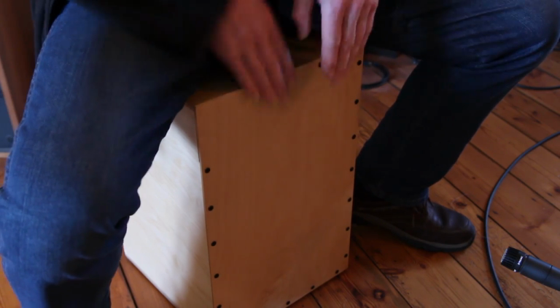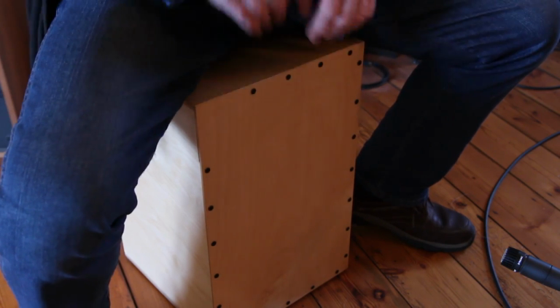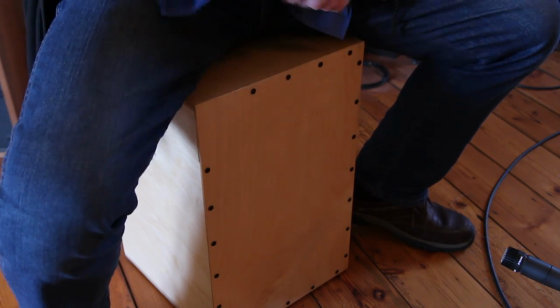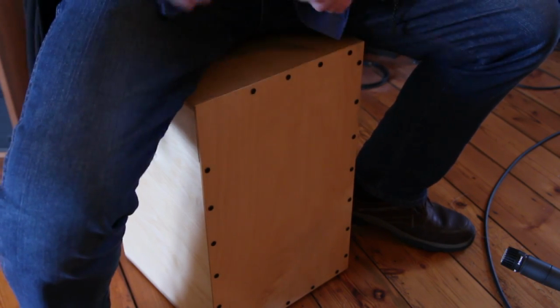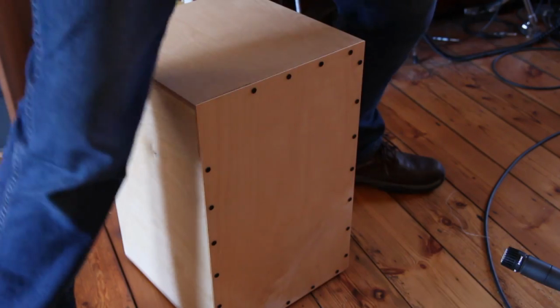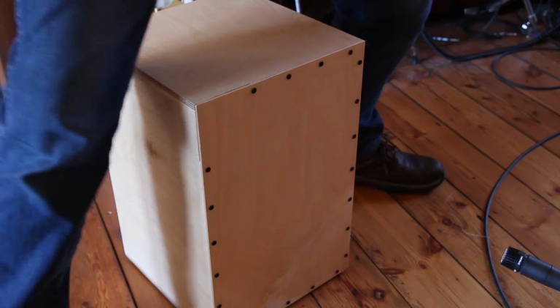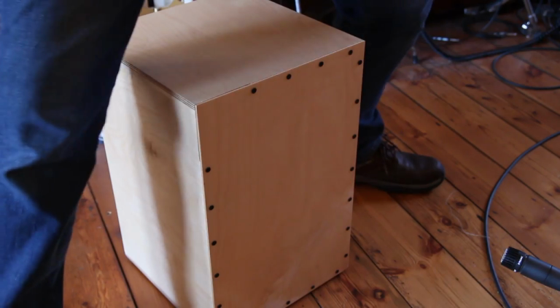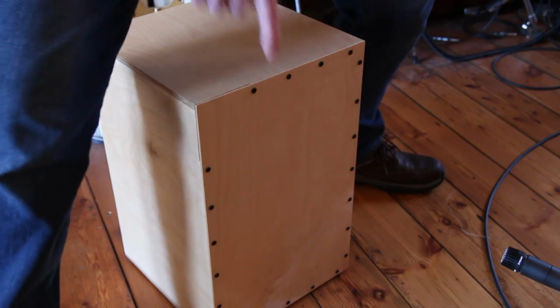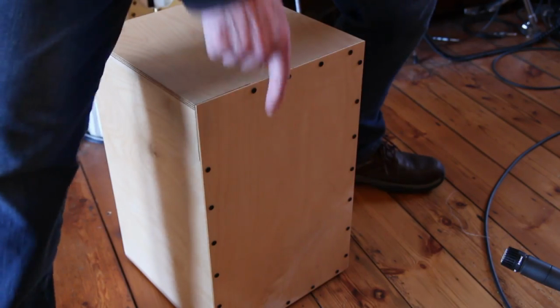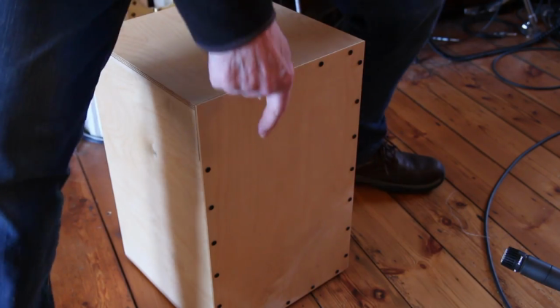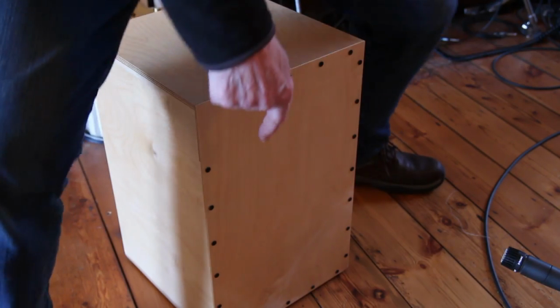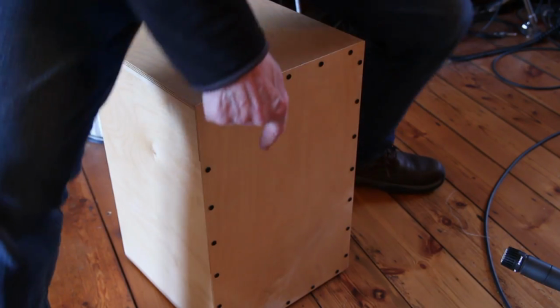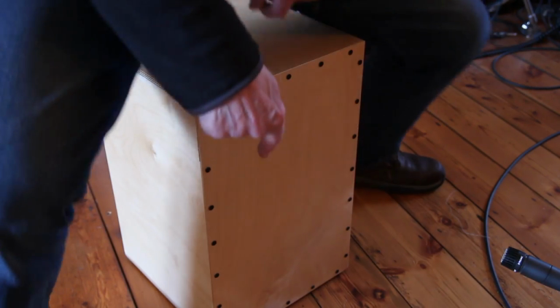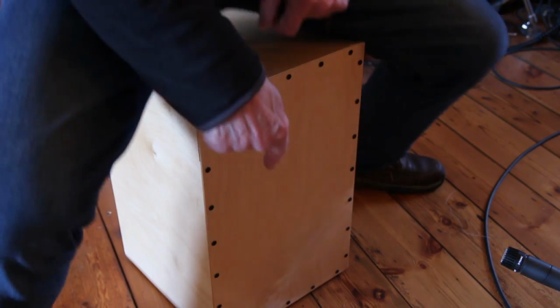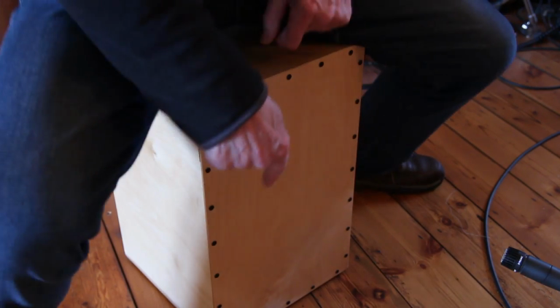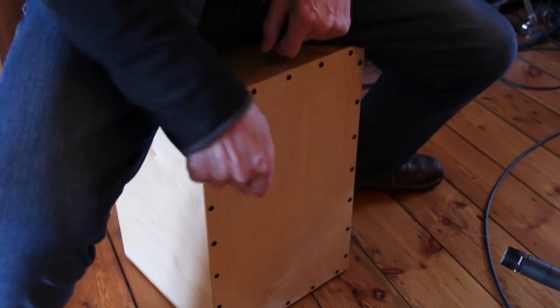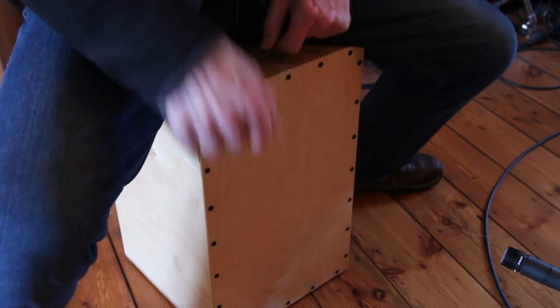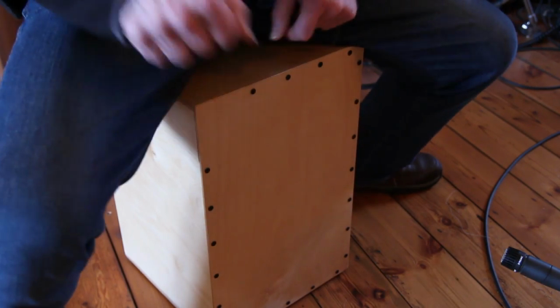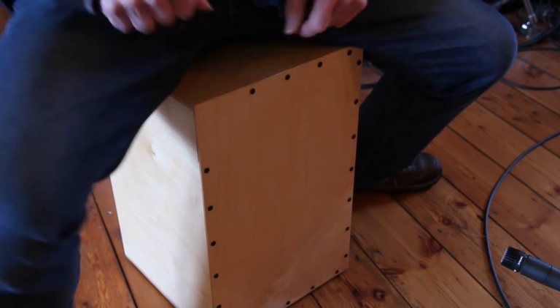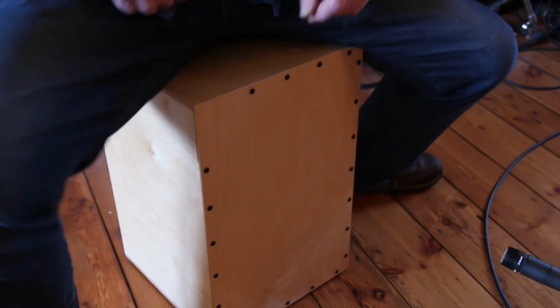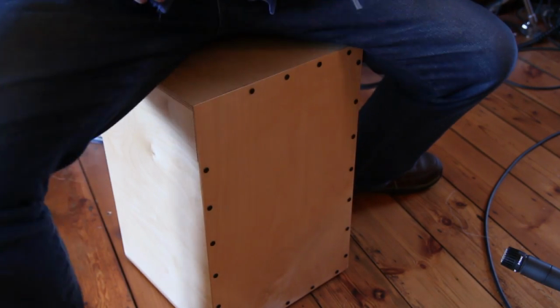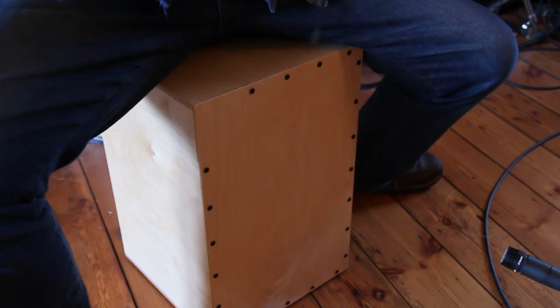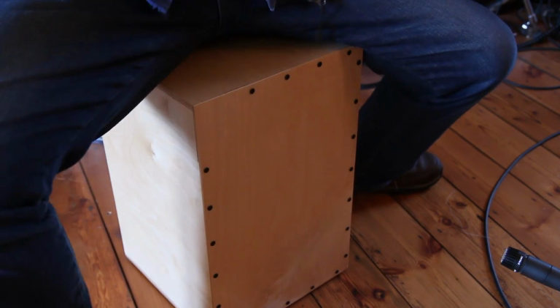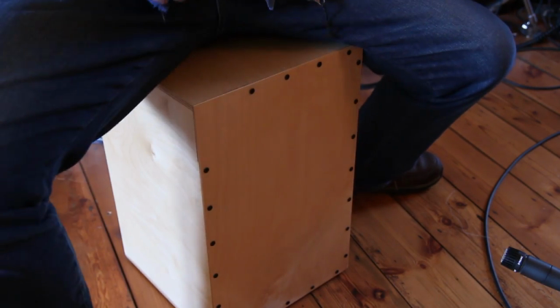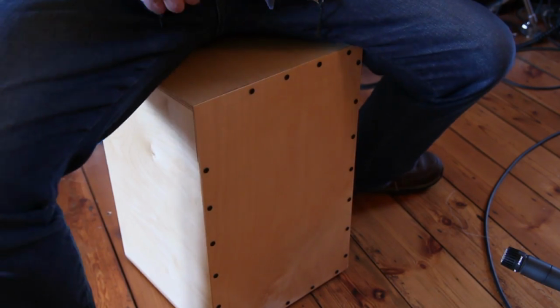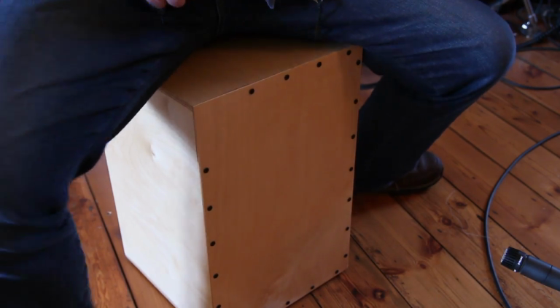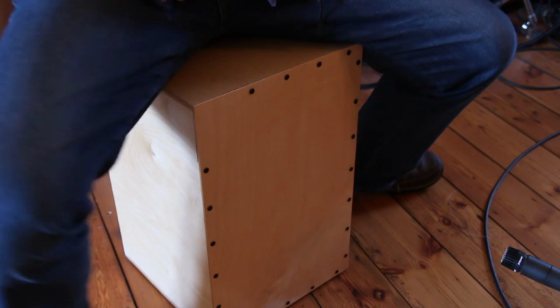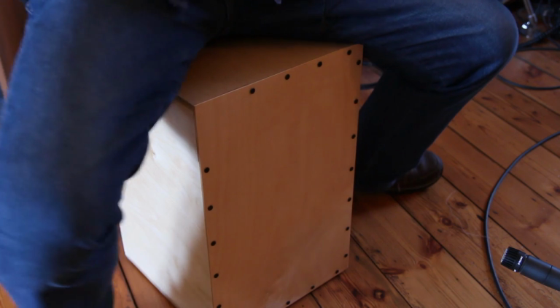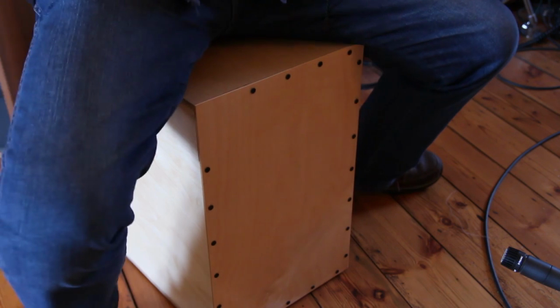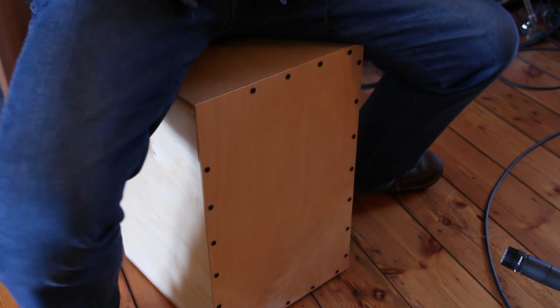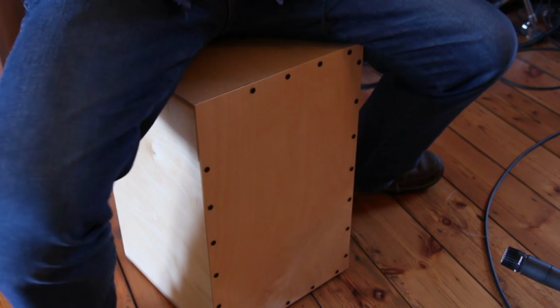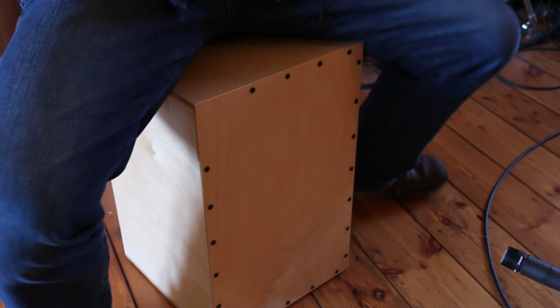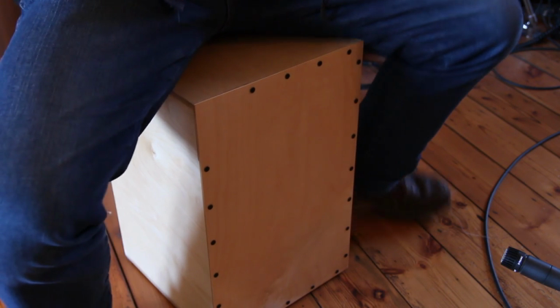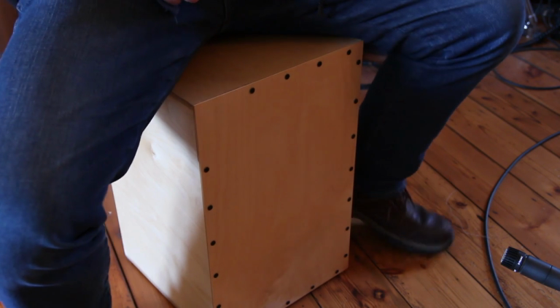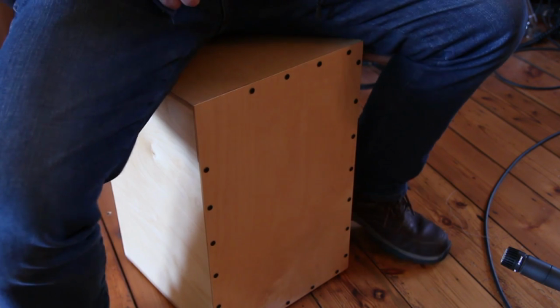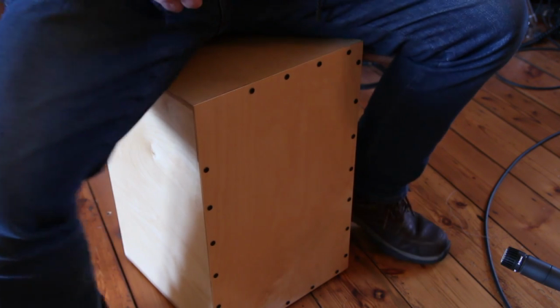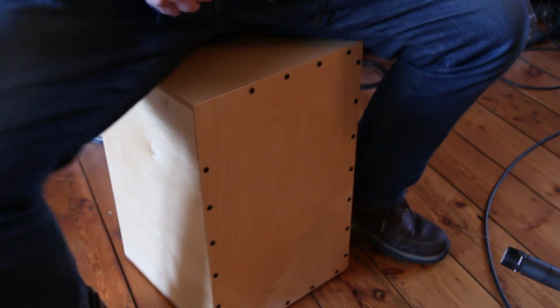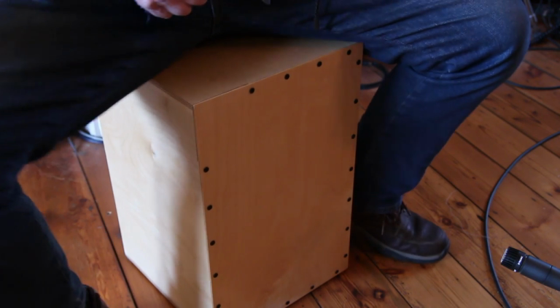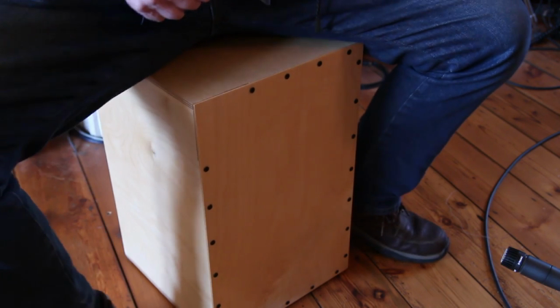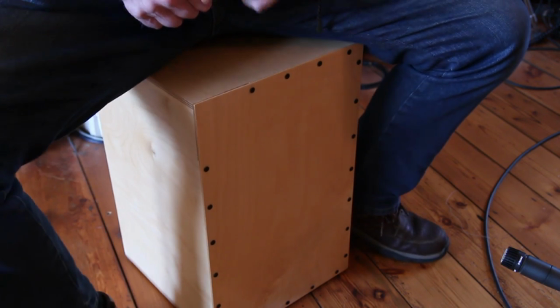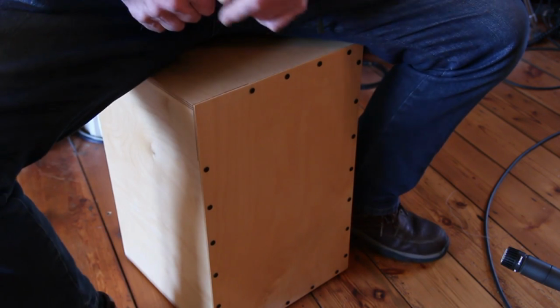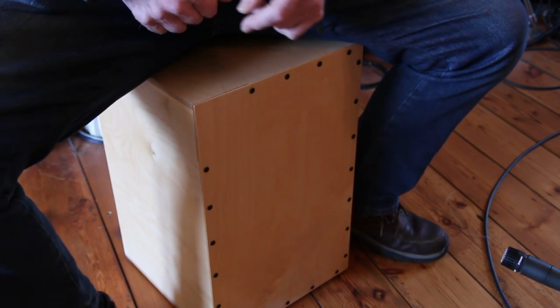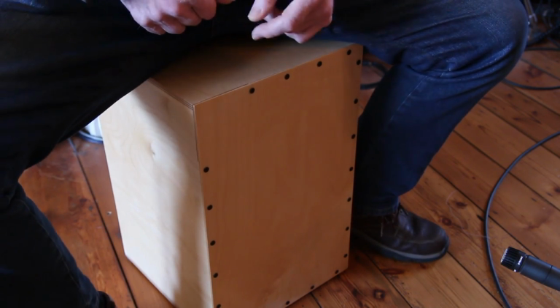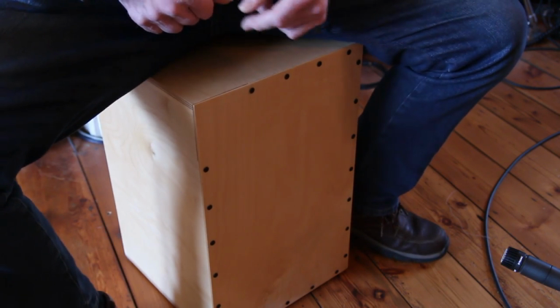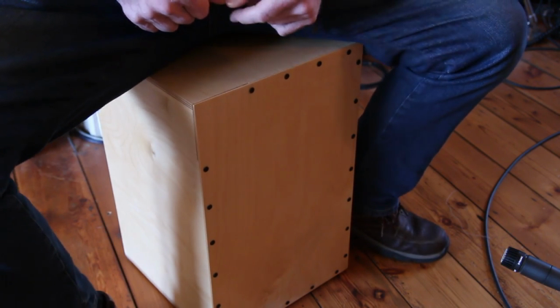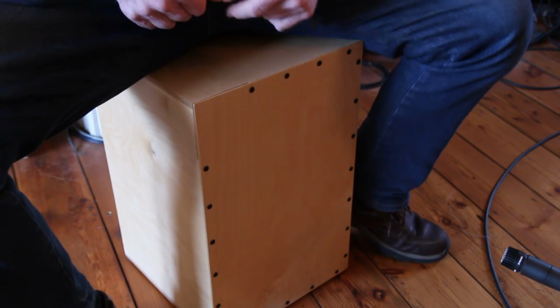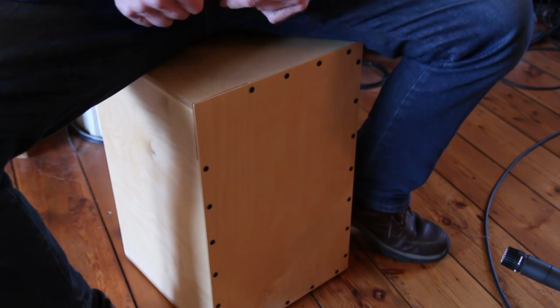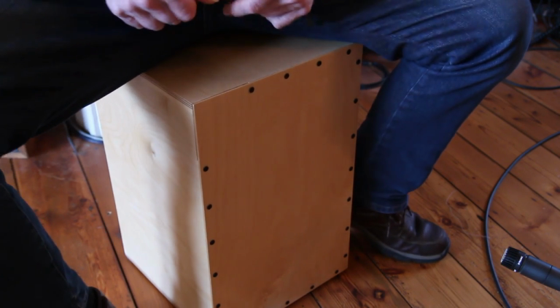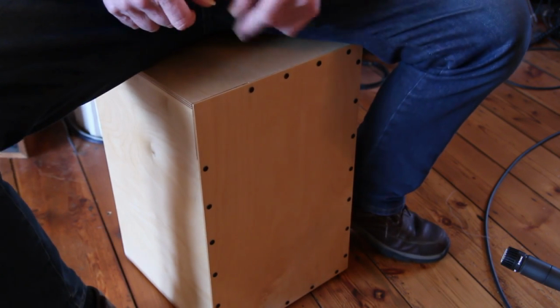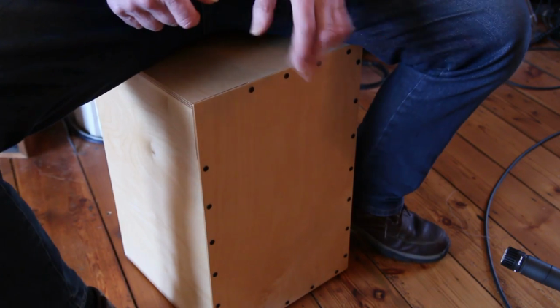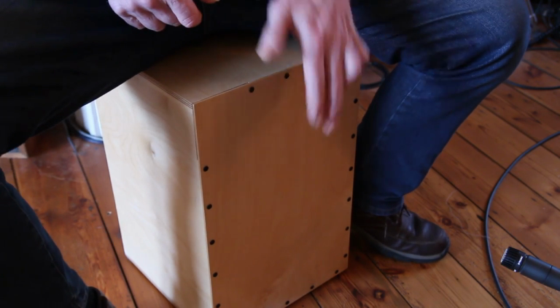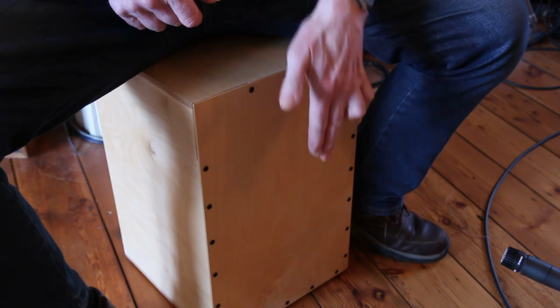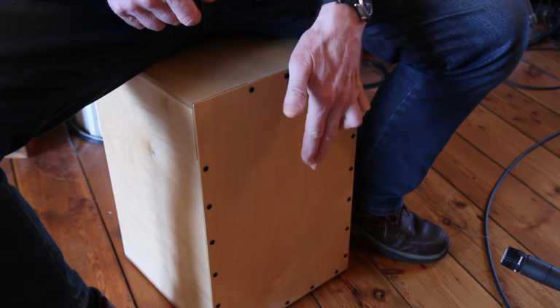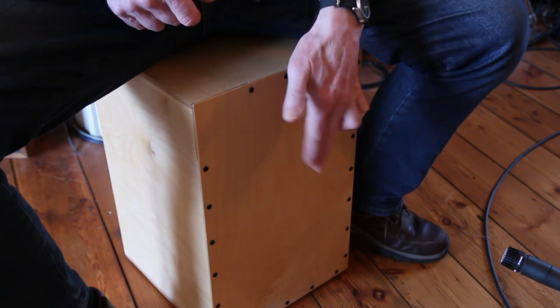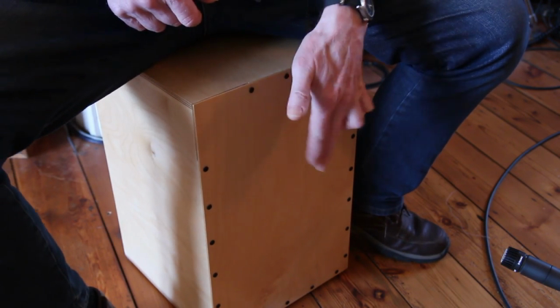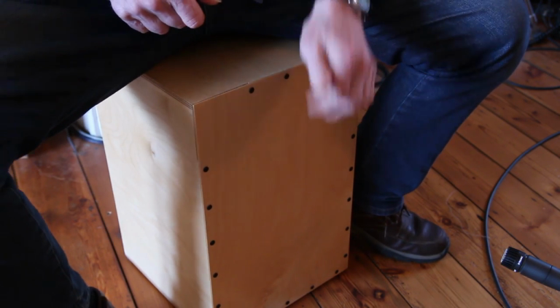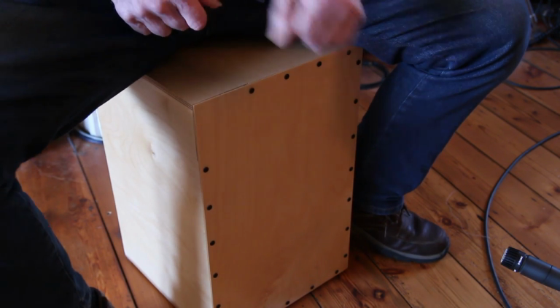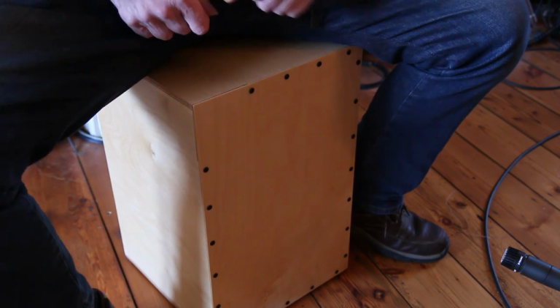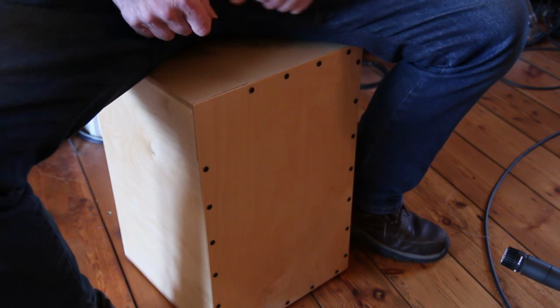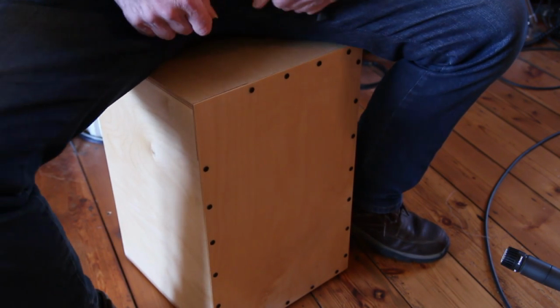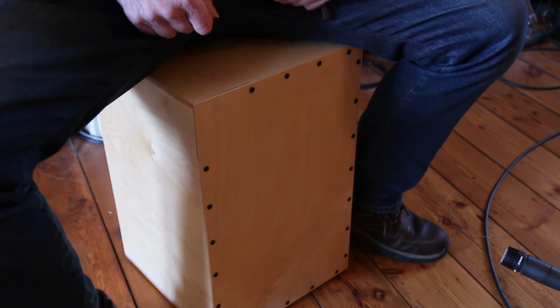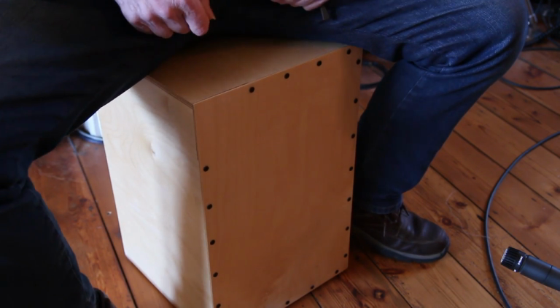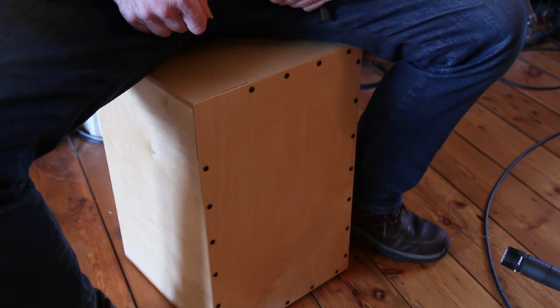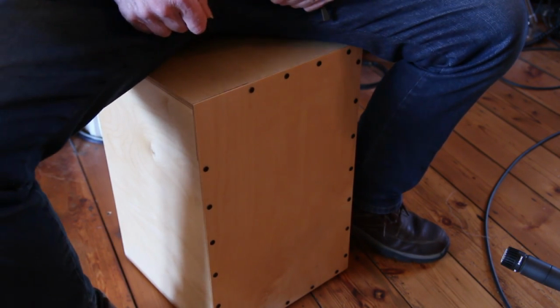Here it is with the snare. It was a lot prettier without the front — I wonder if I could get rid of the 3mm ply and put some perspex in here instead.